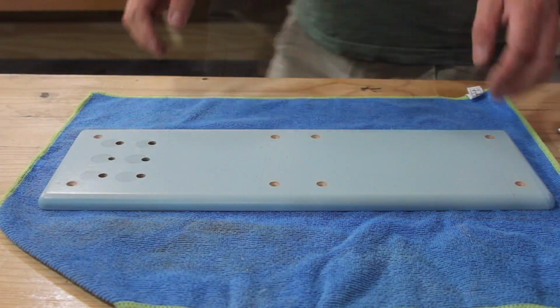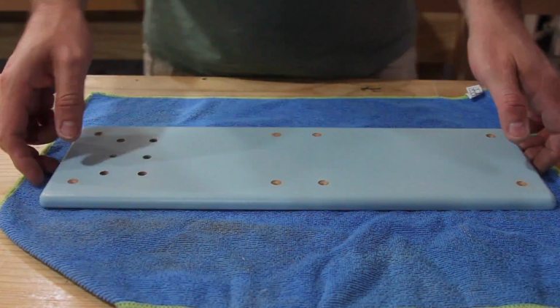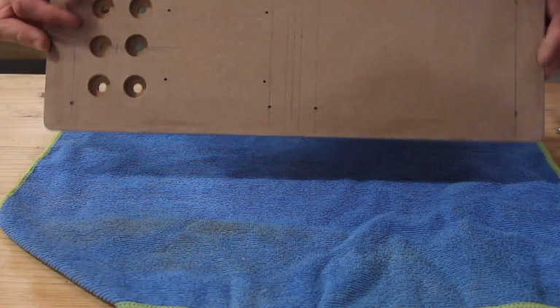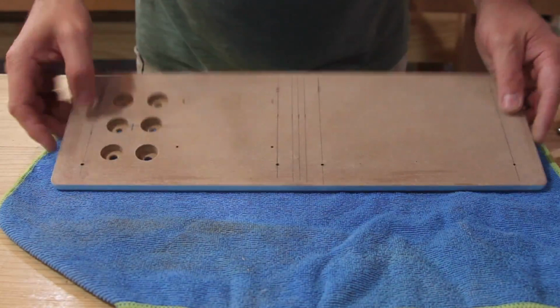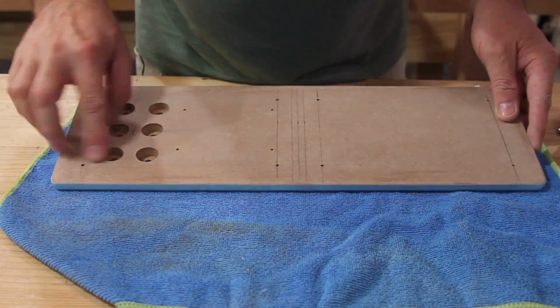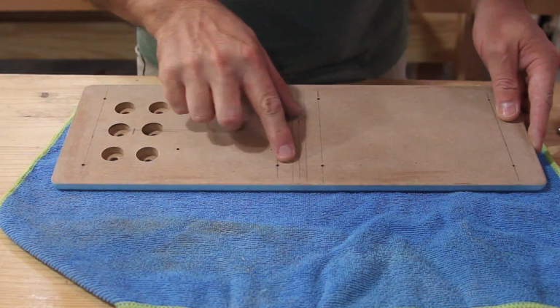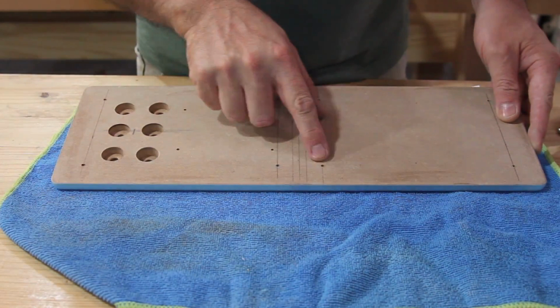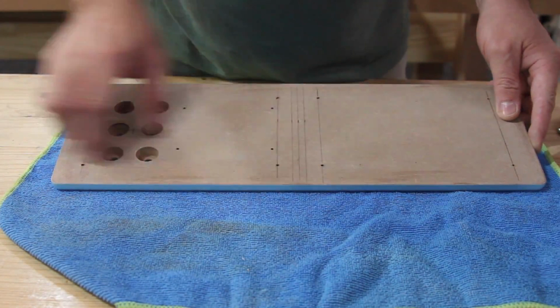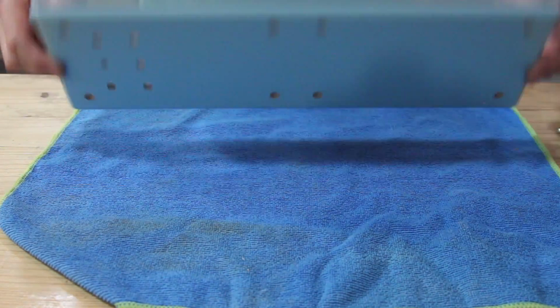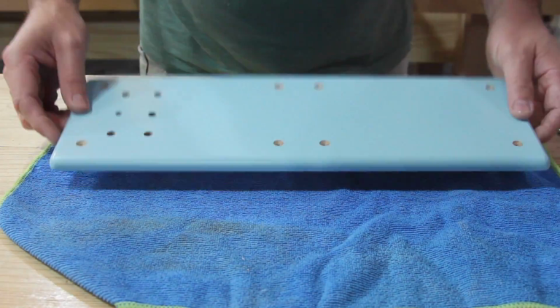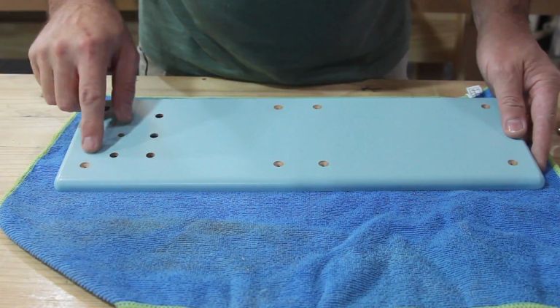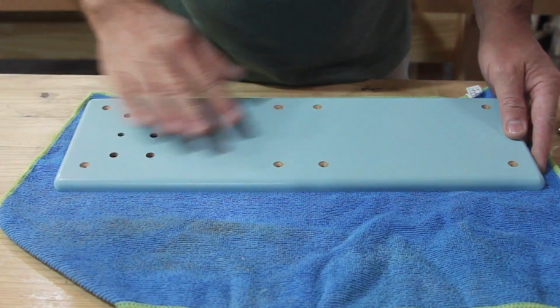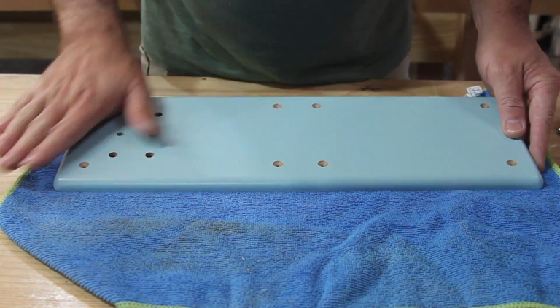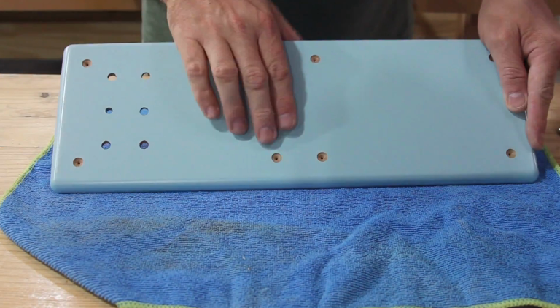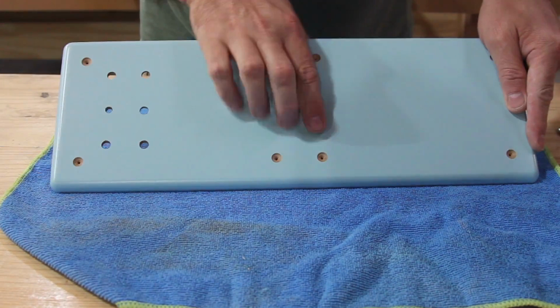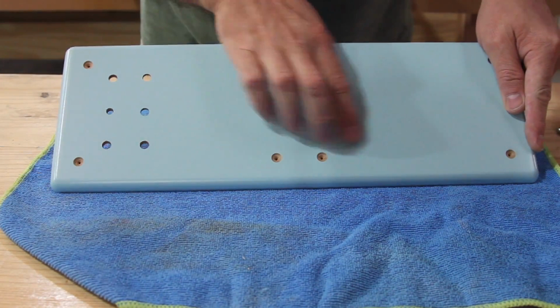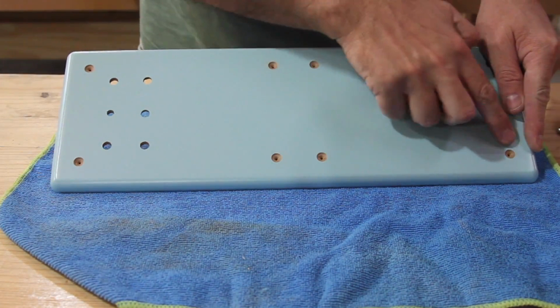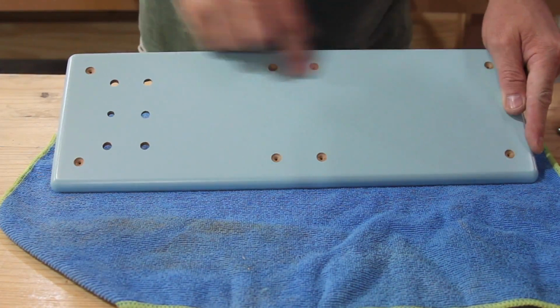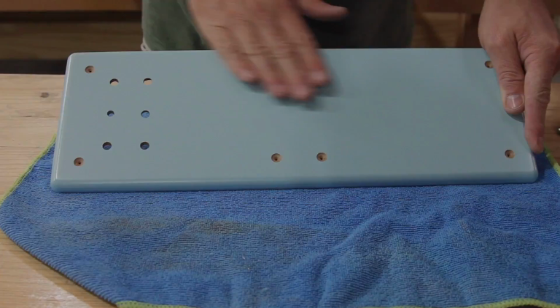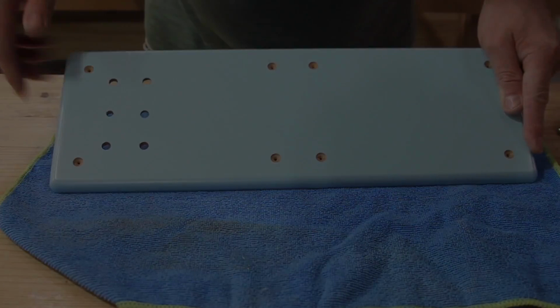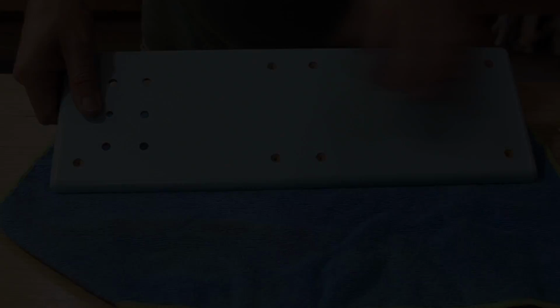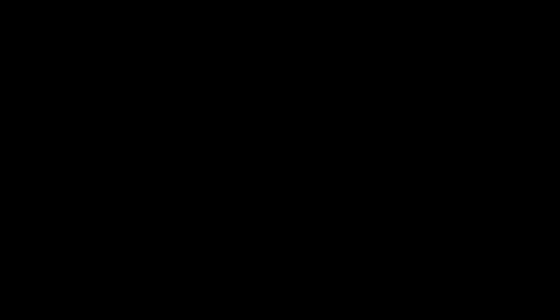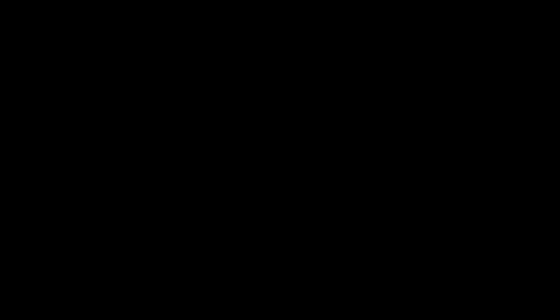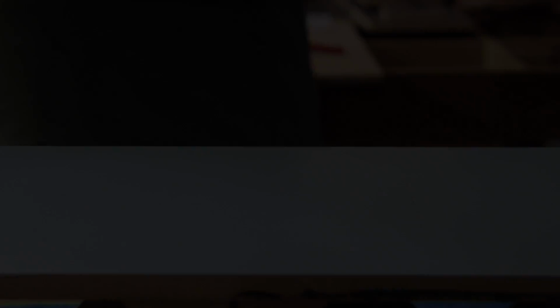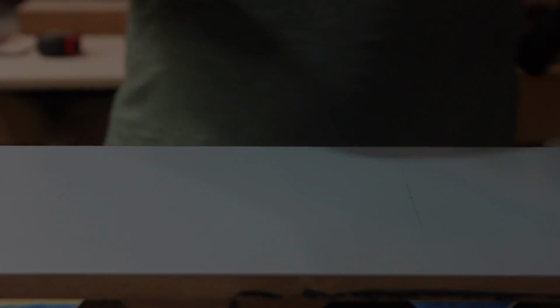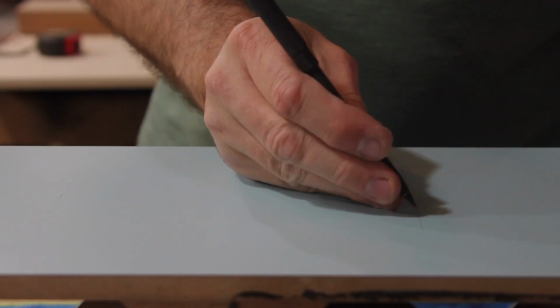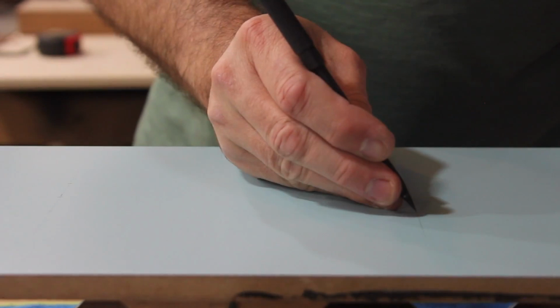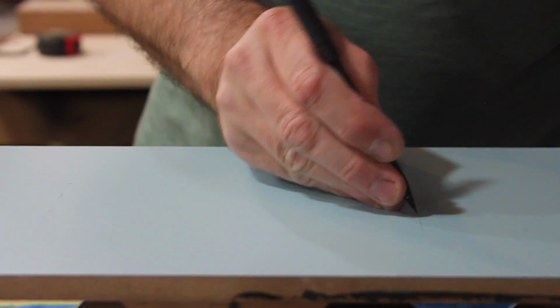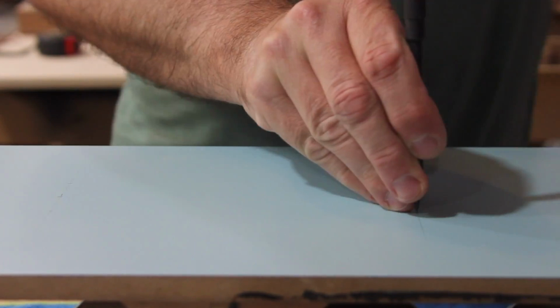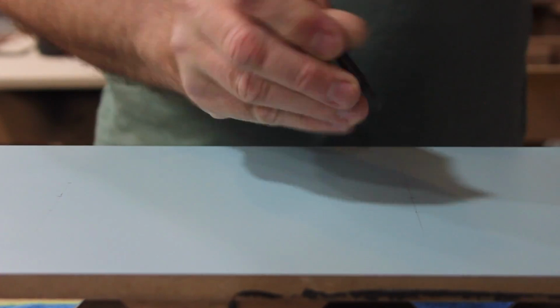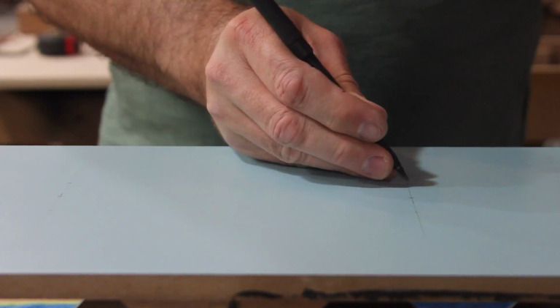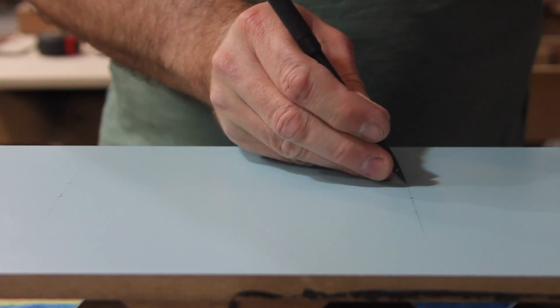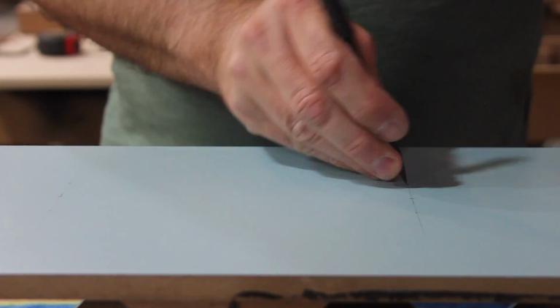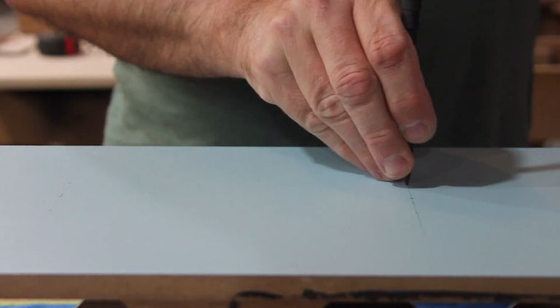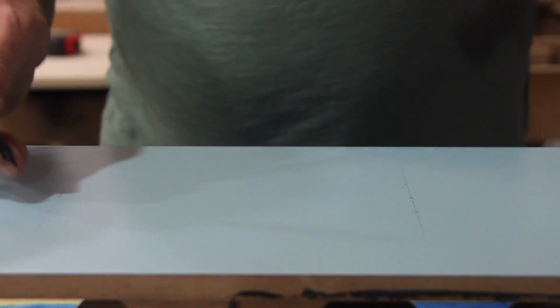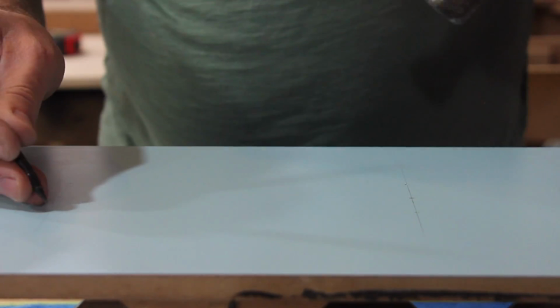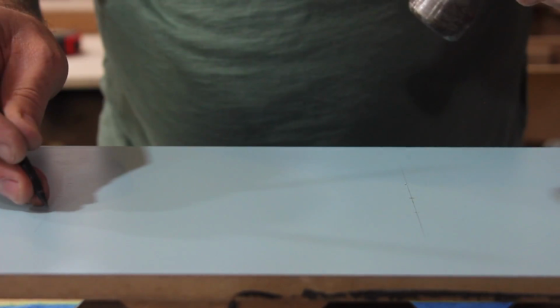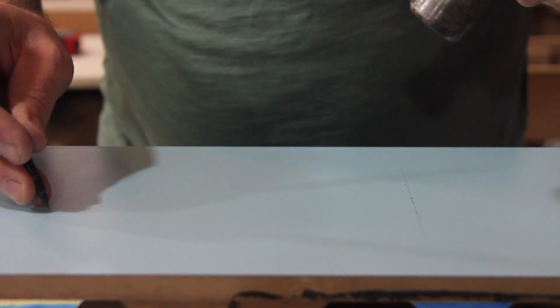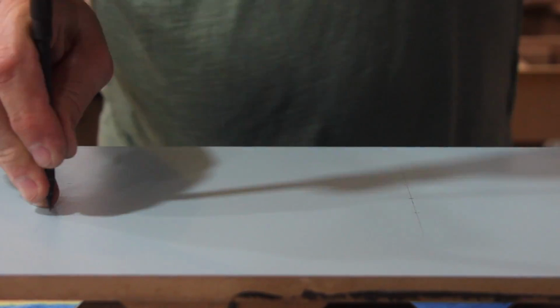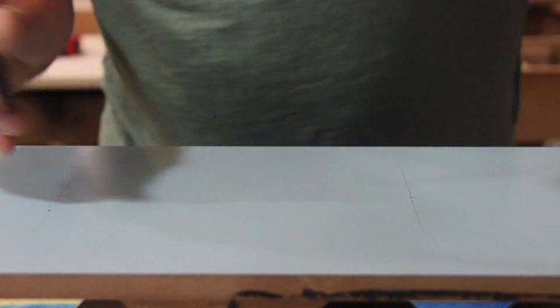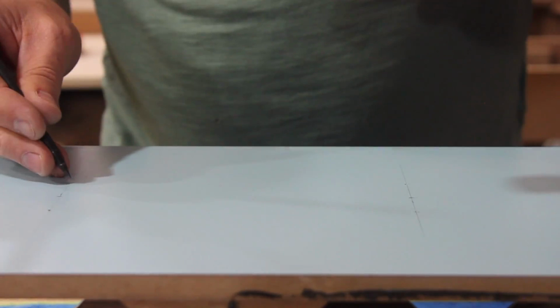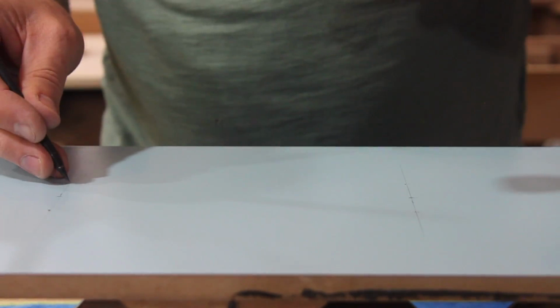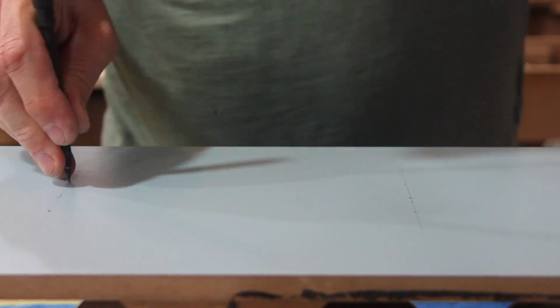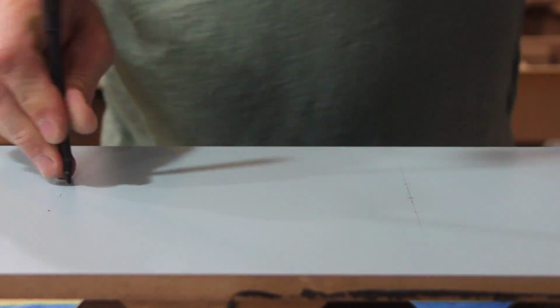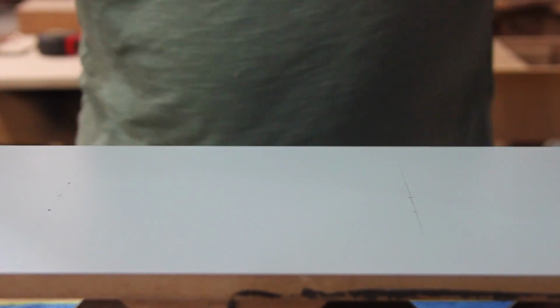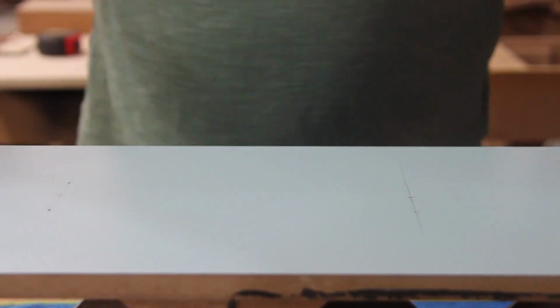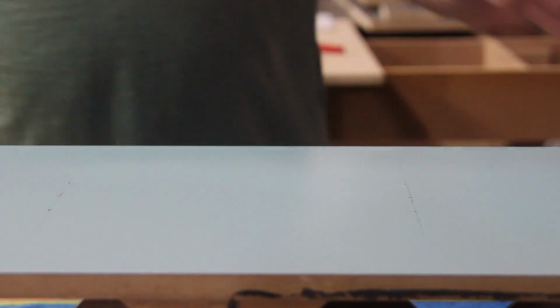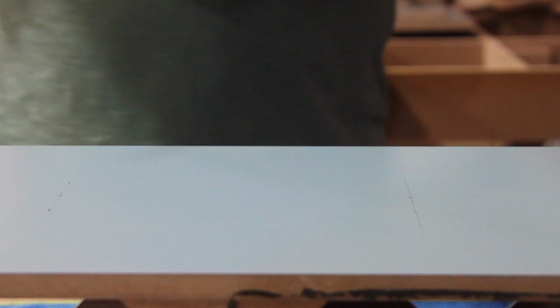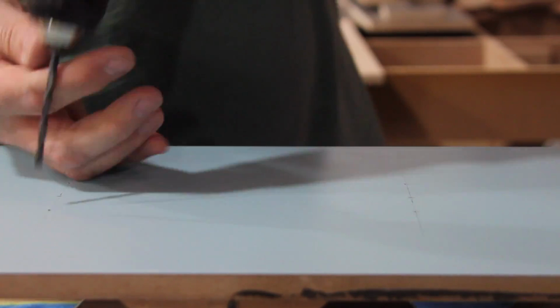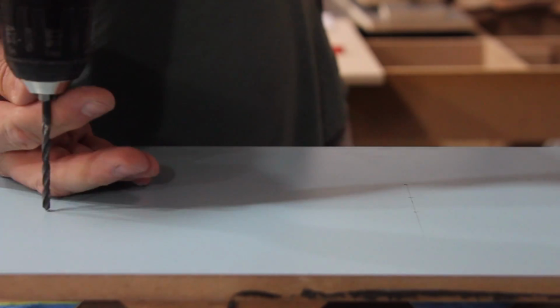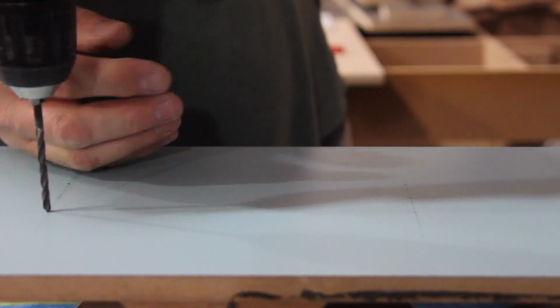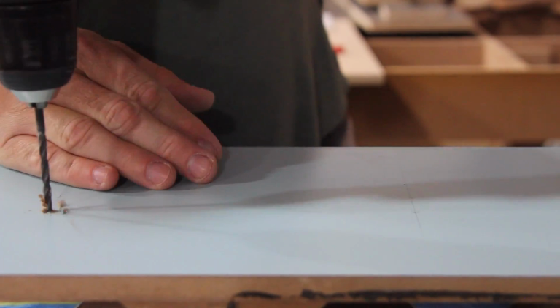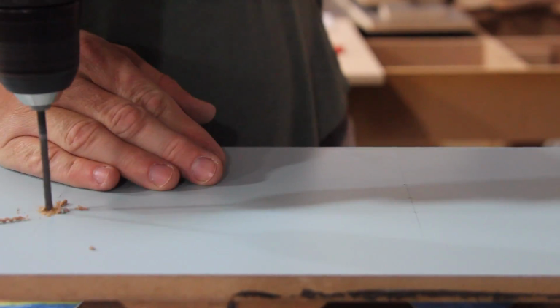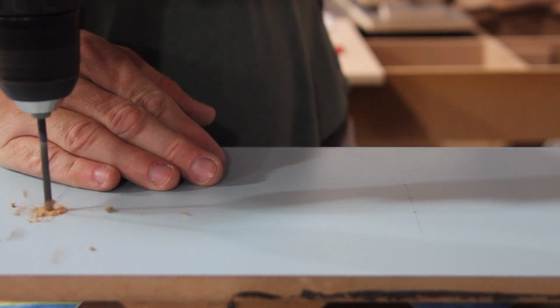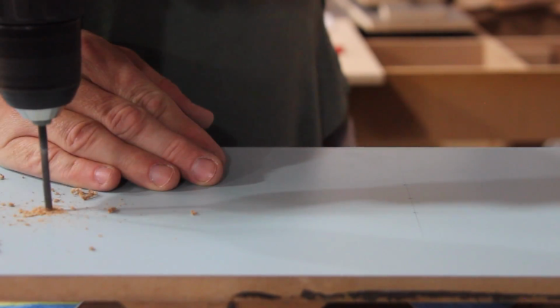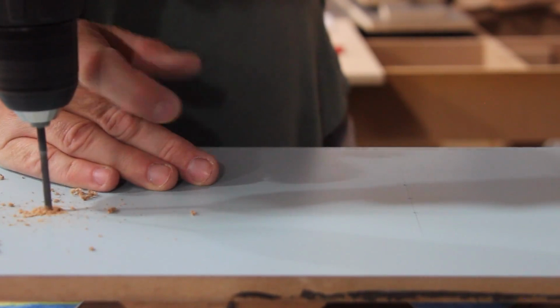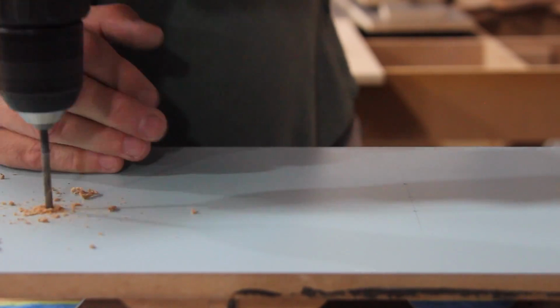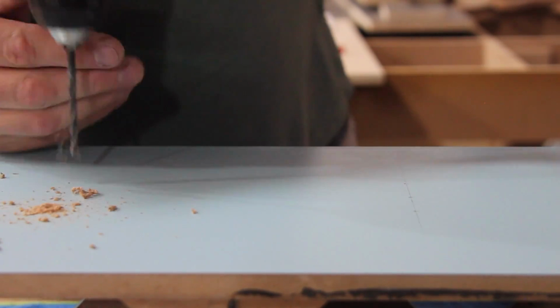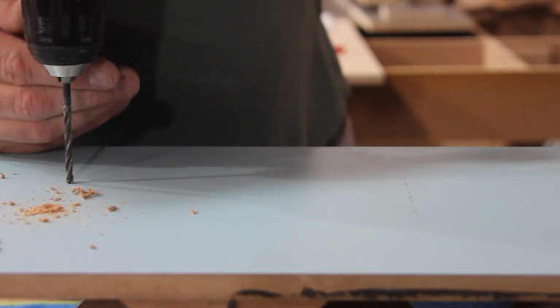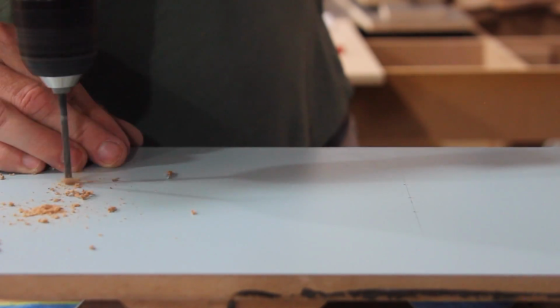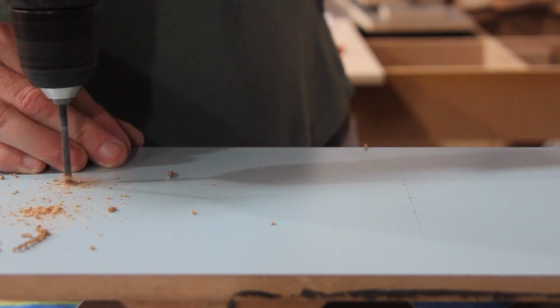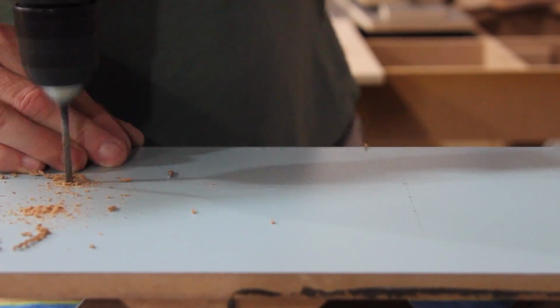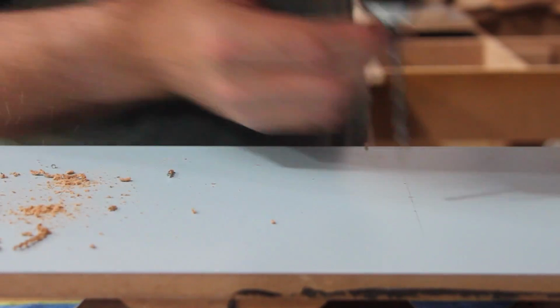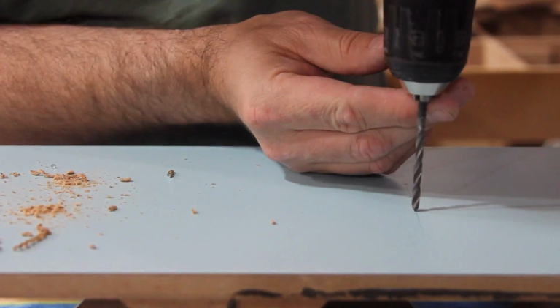Off camera, I just drilled some holes and countersunk them where the back panel will be fixed to the rest of the enclosure.